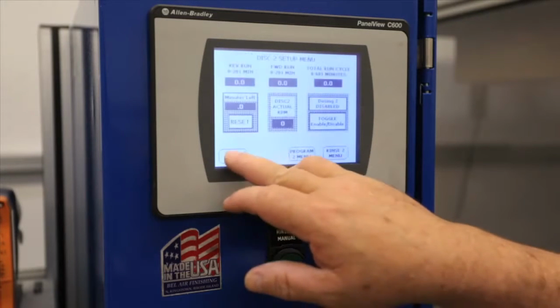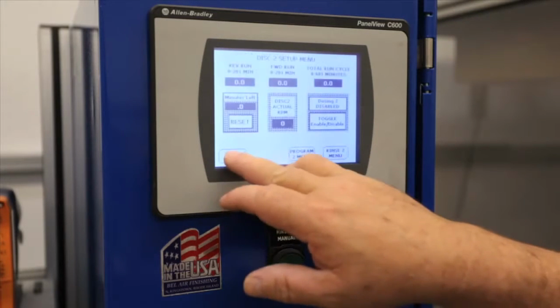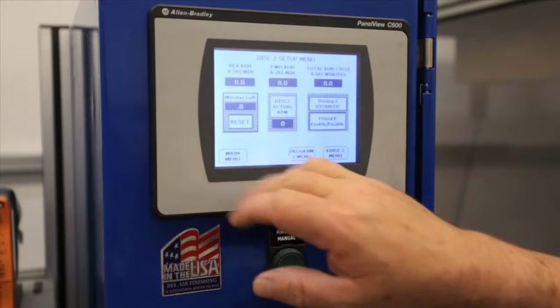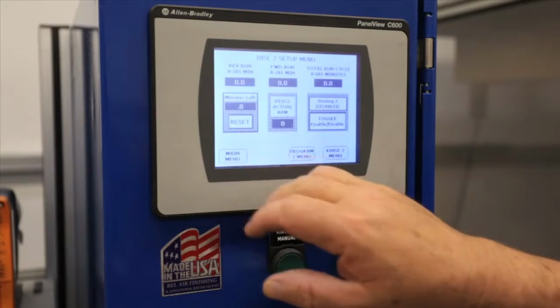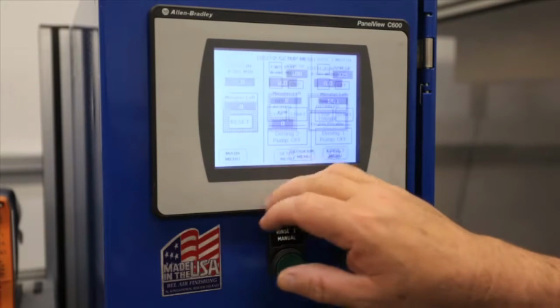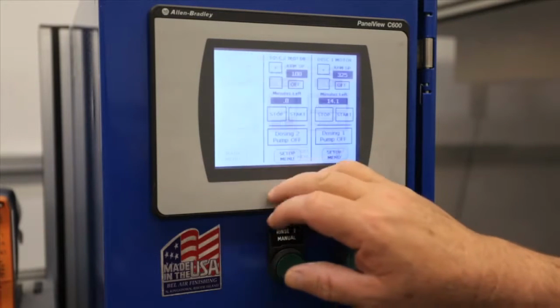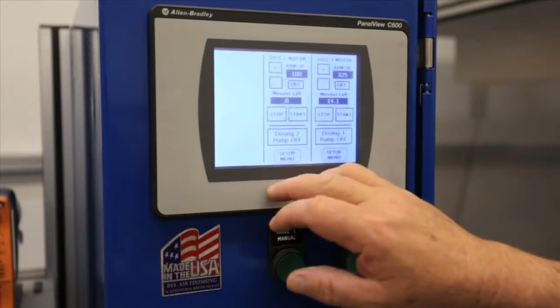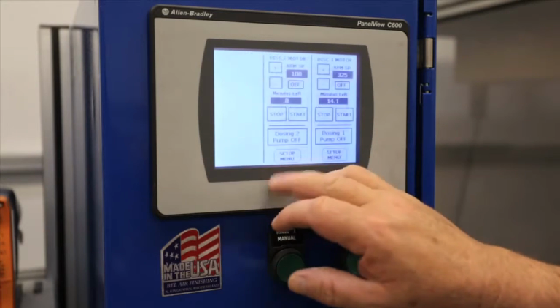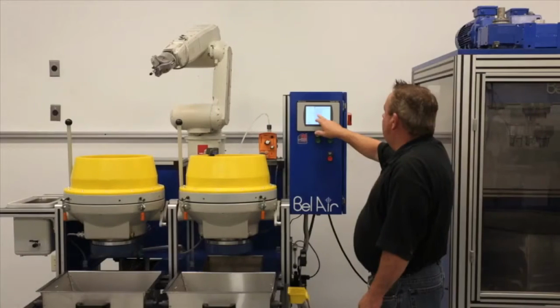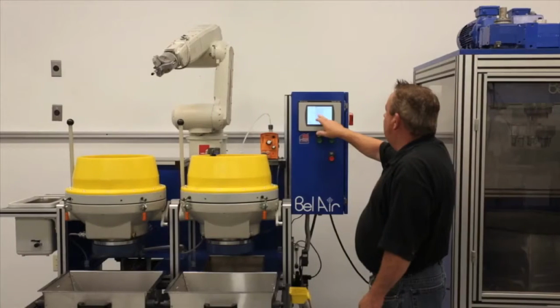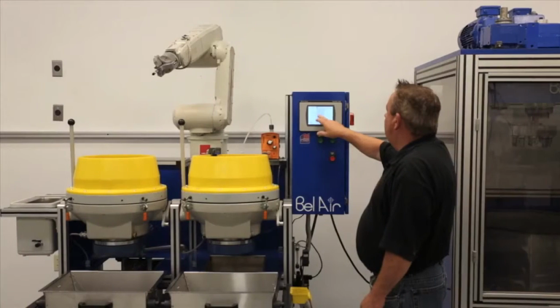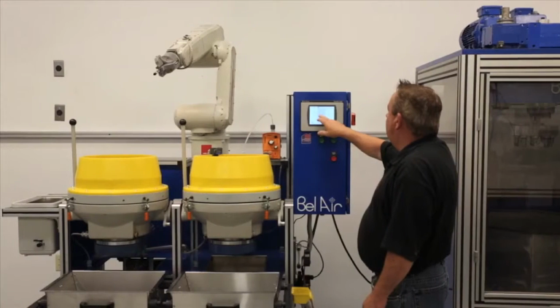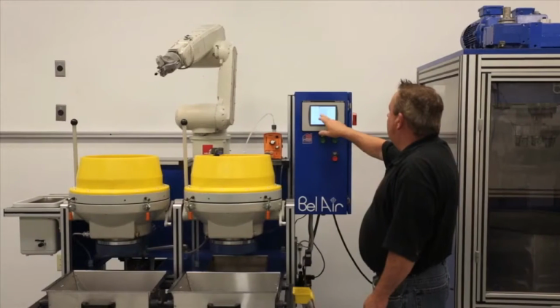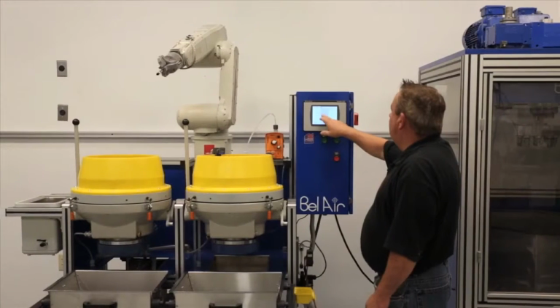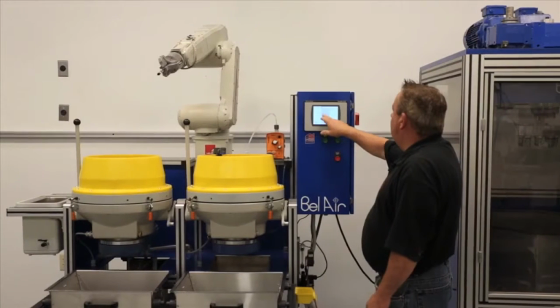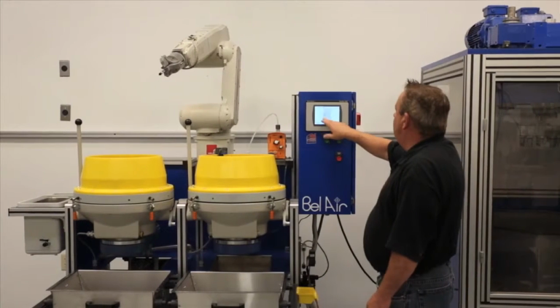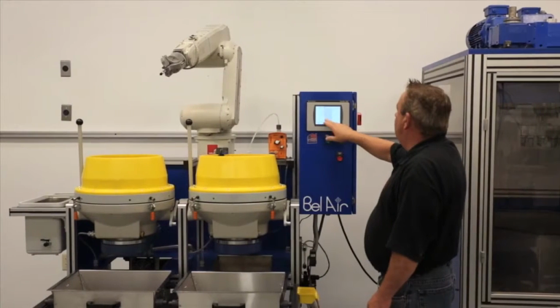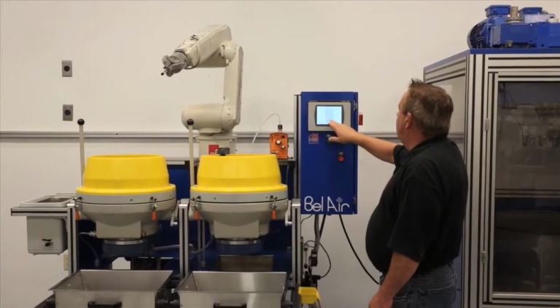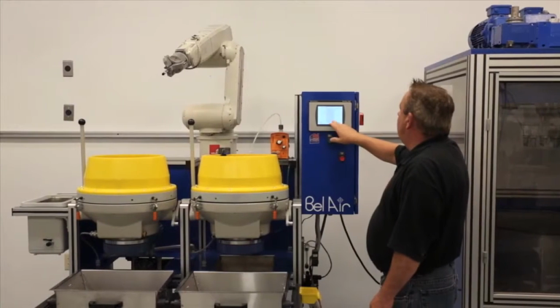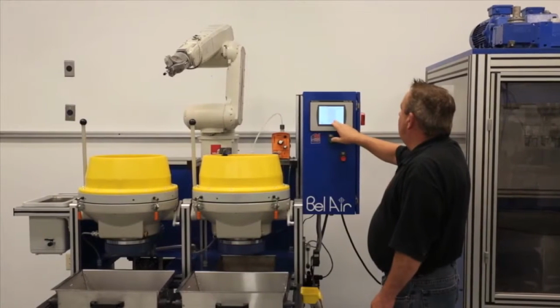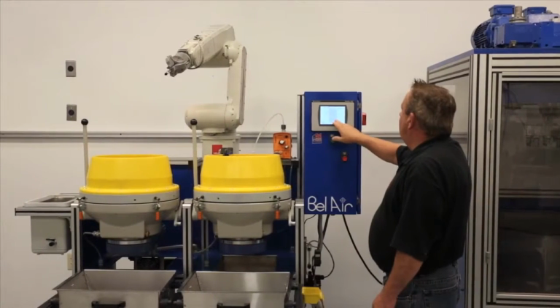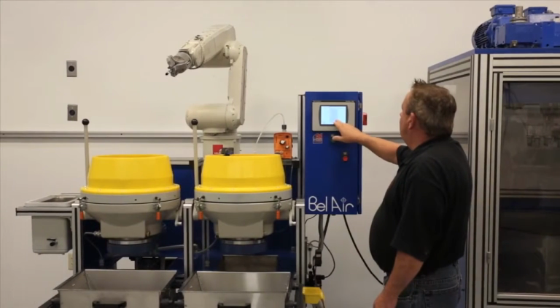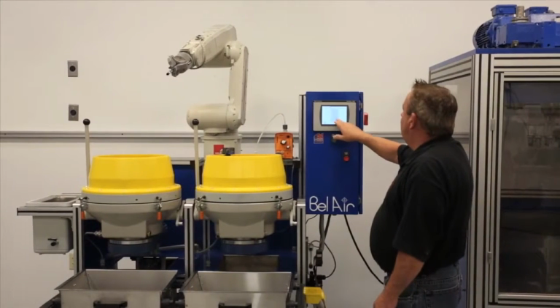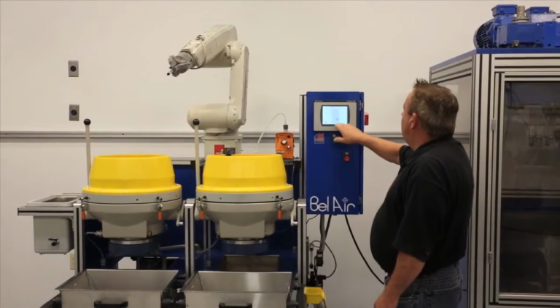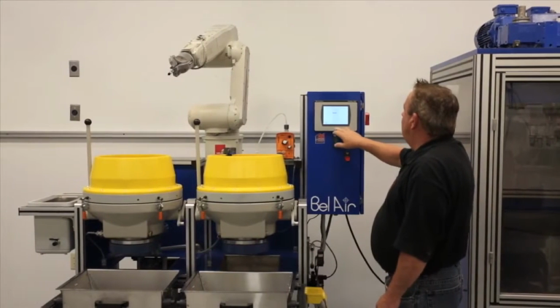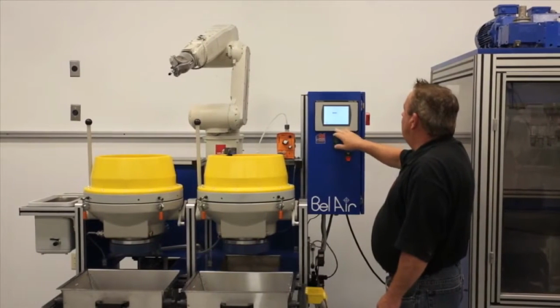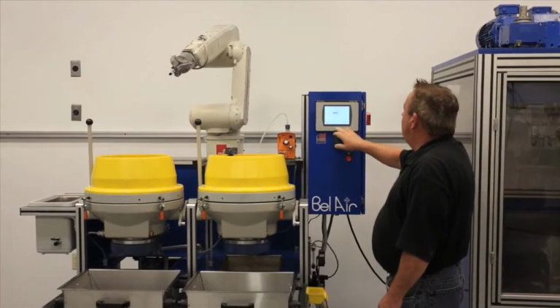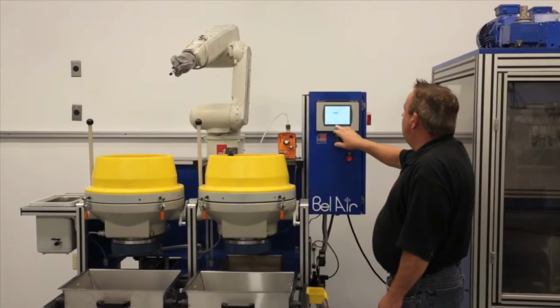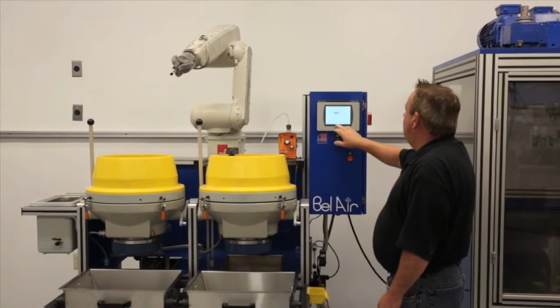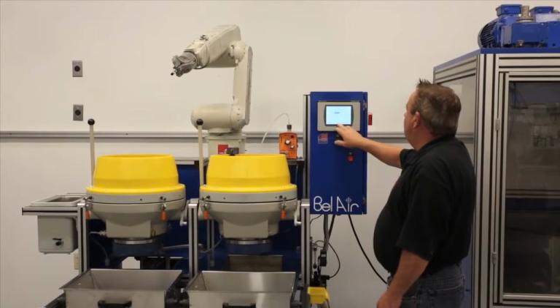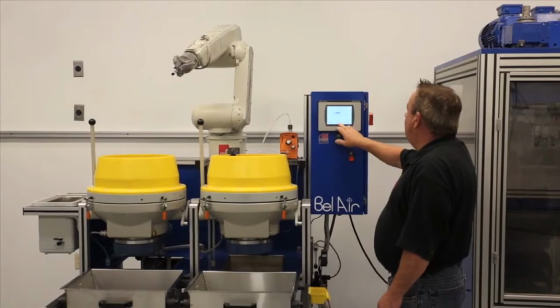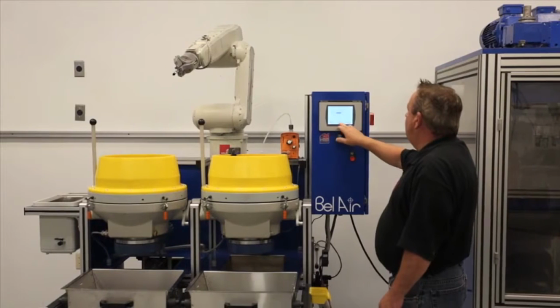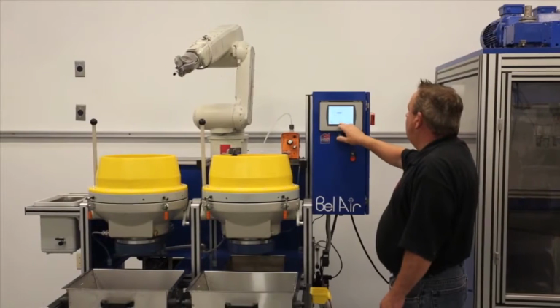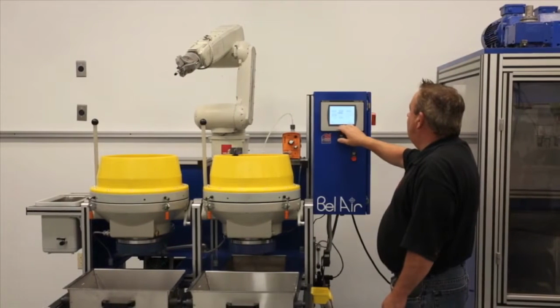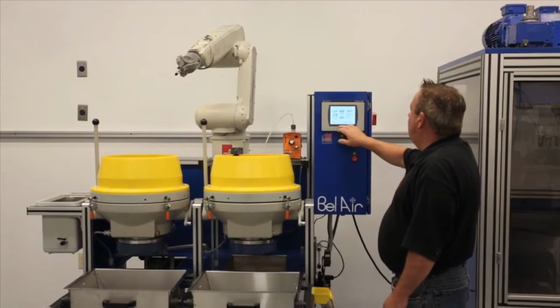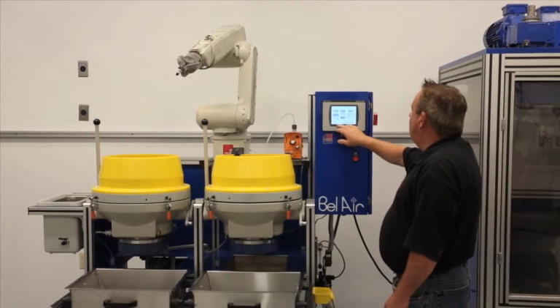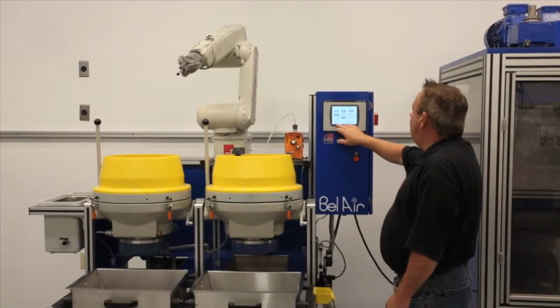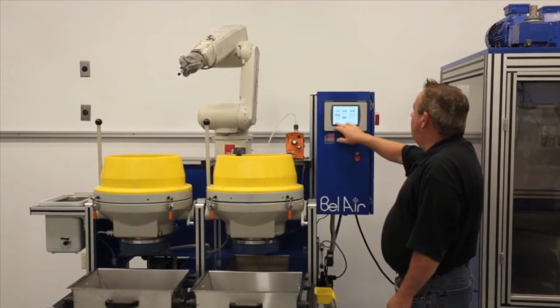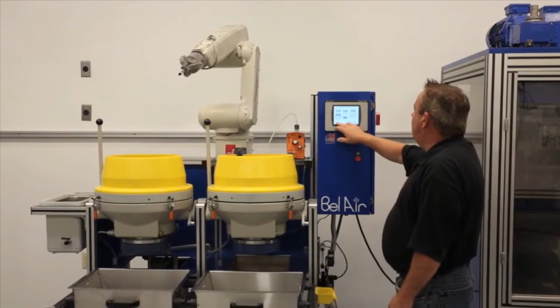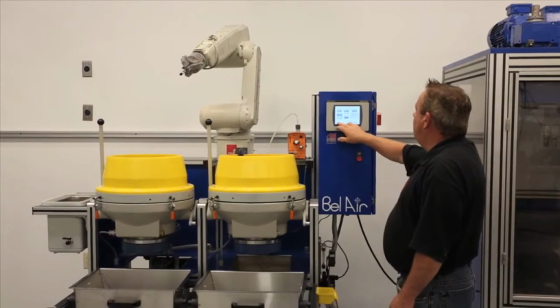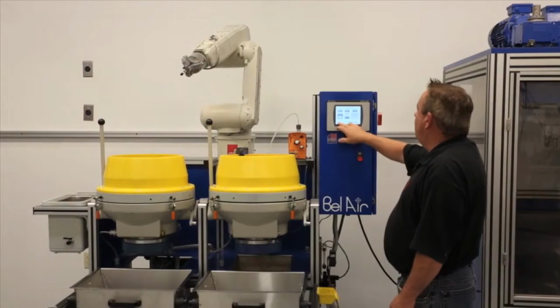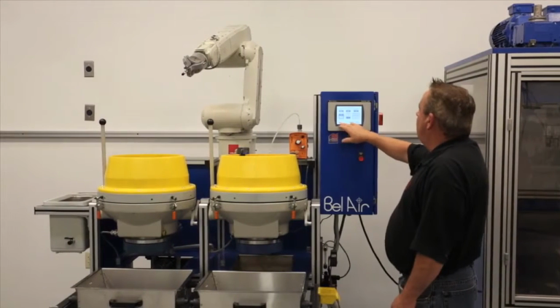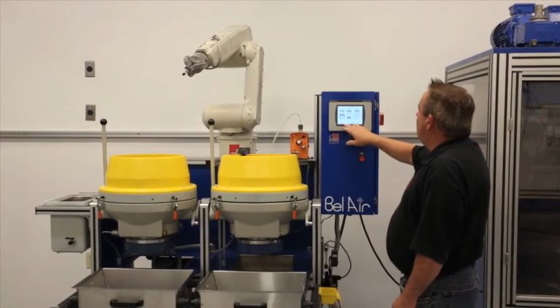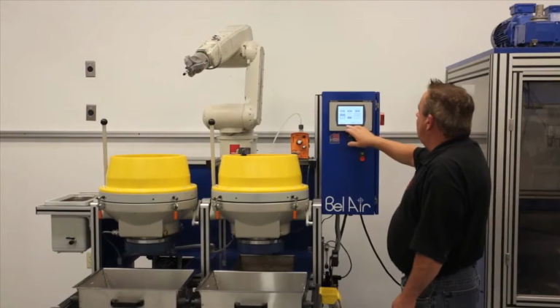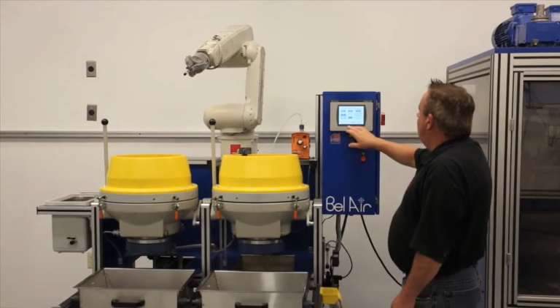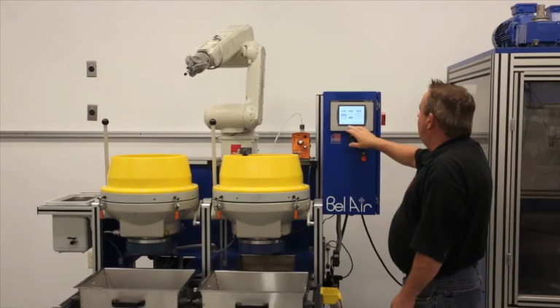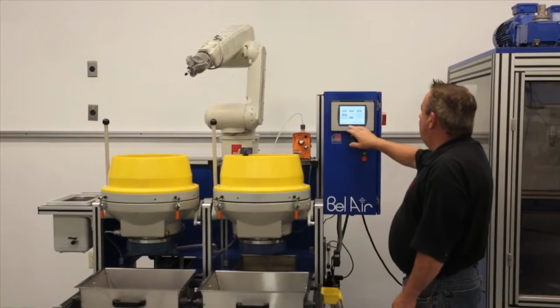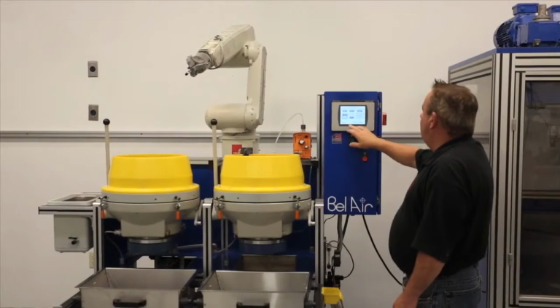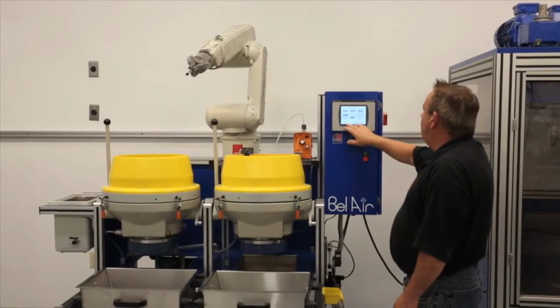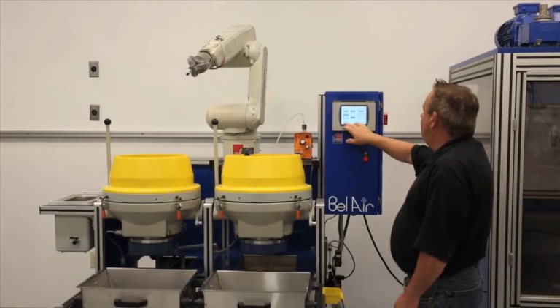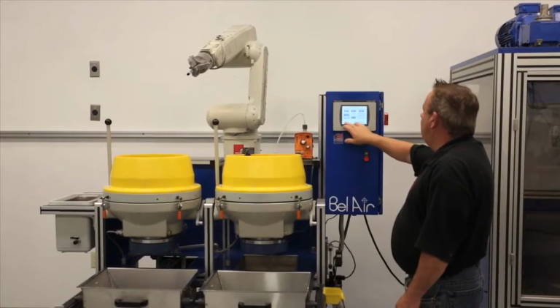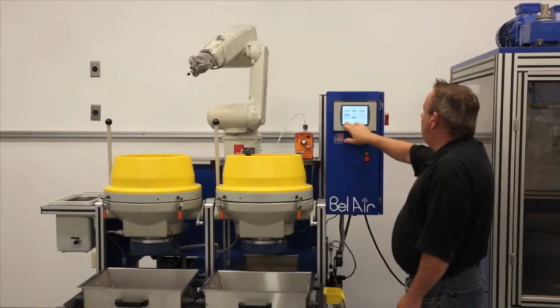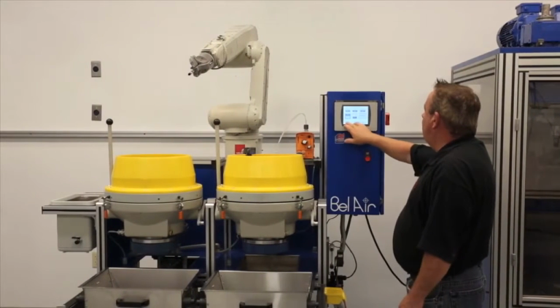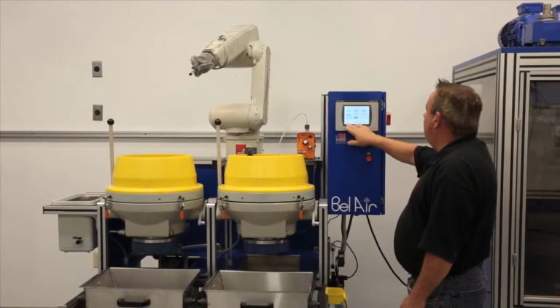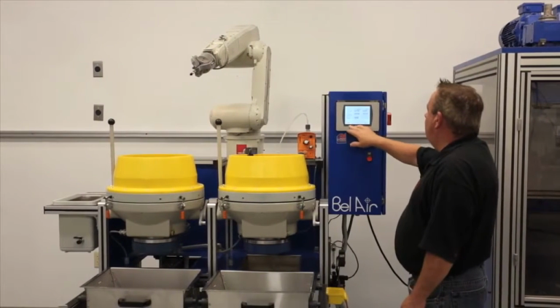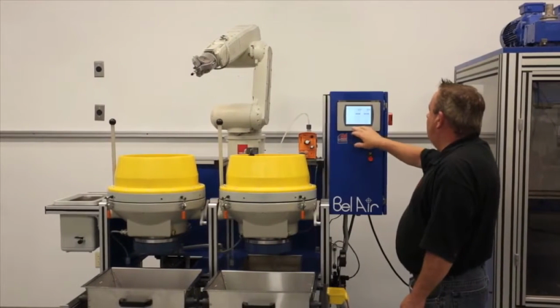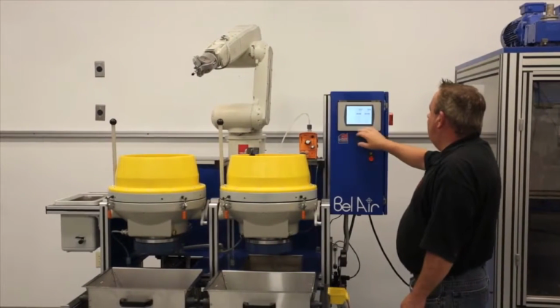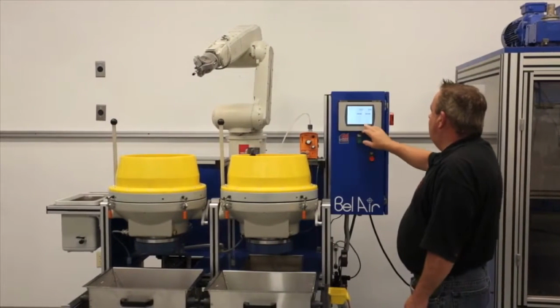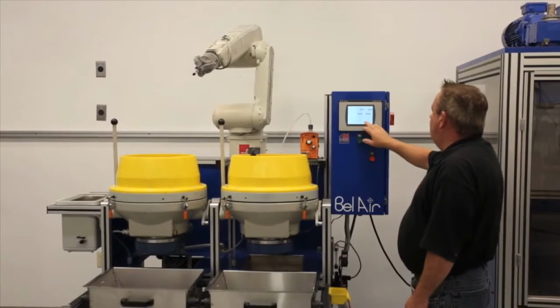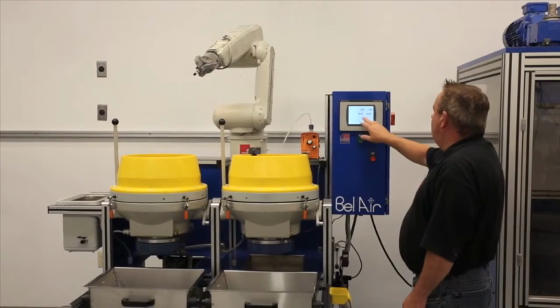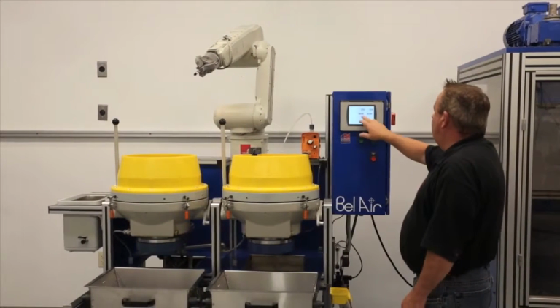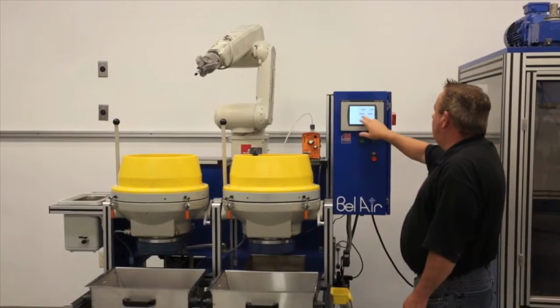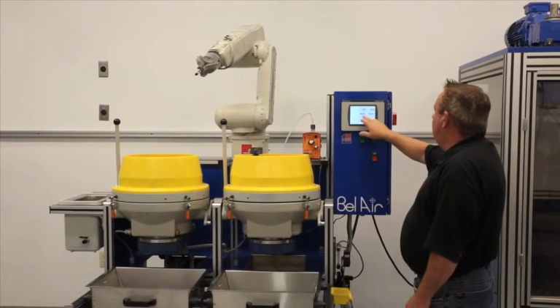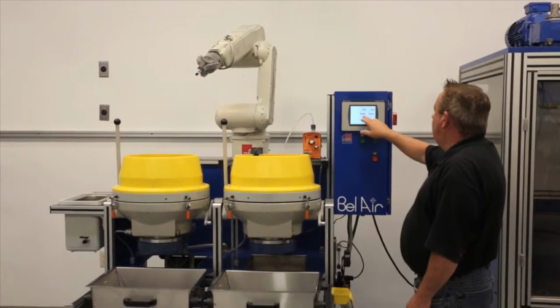The machine has options for part cleaning, drying, and measuring. Multiple finishing process stations can be added.